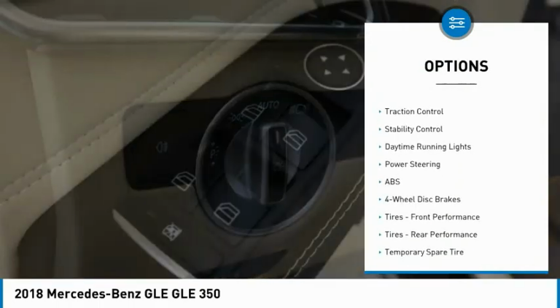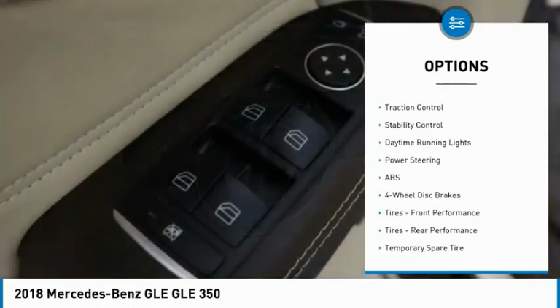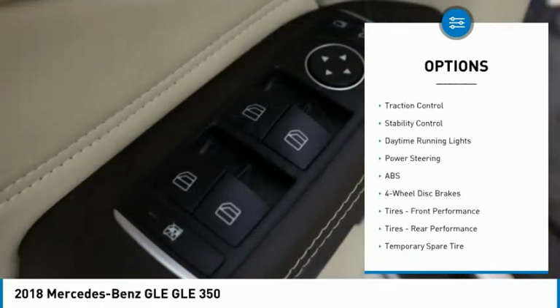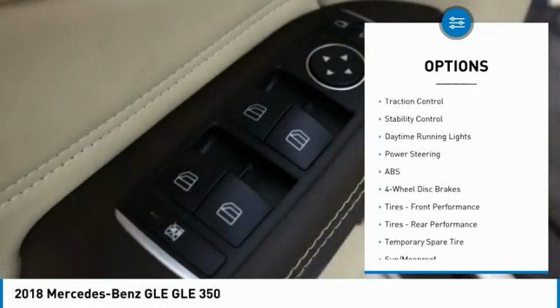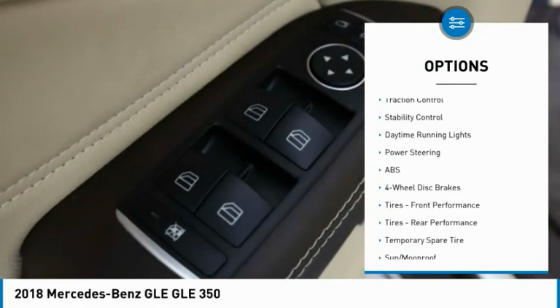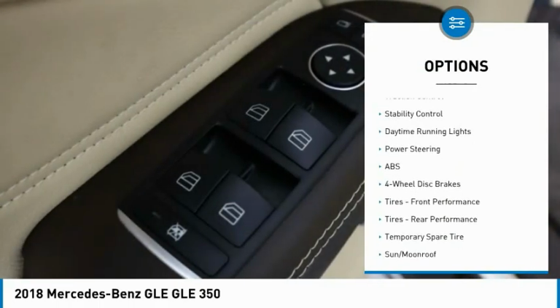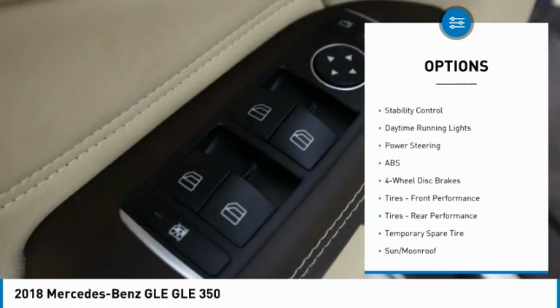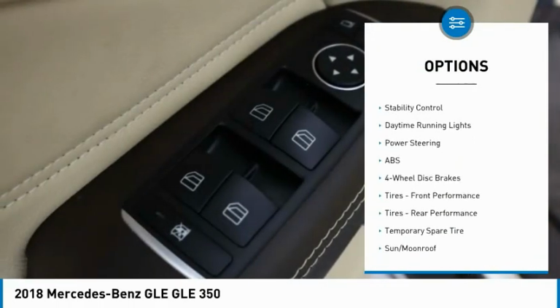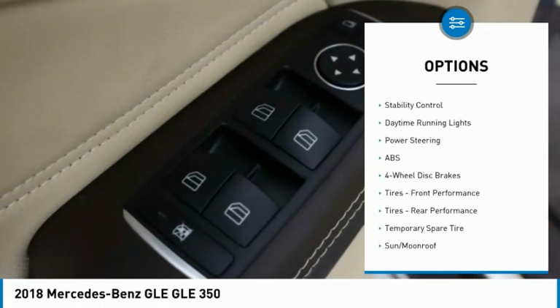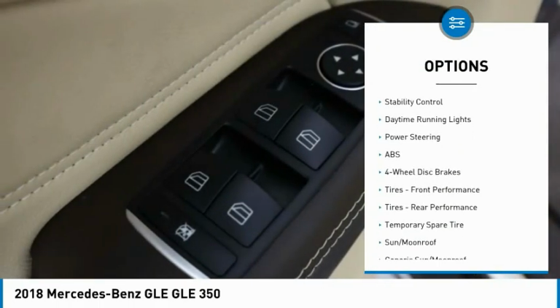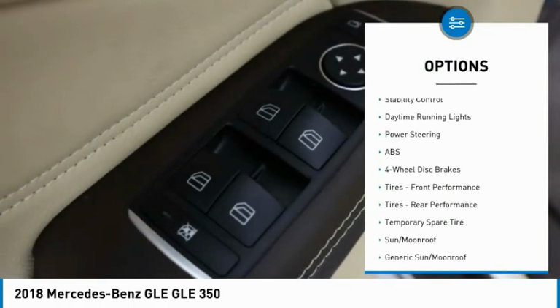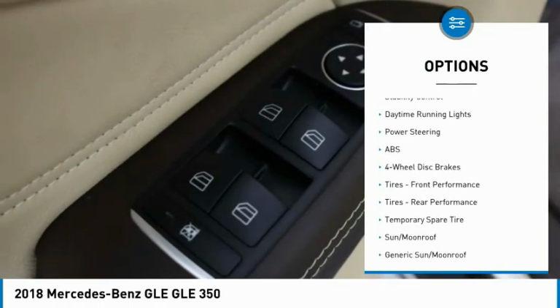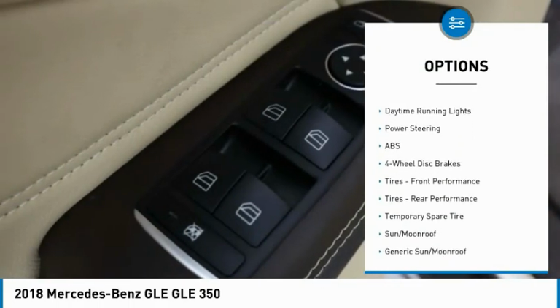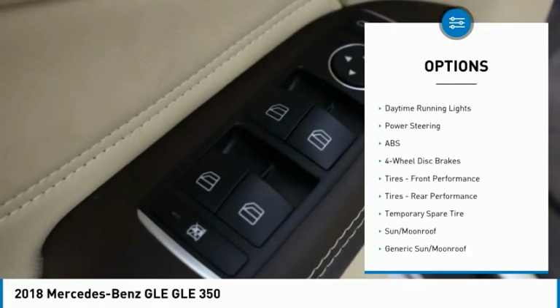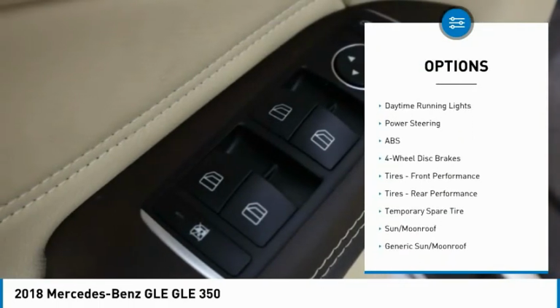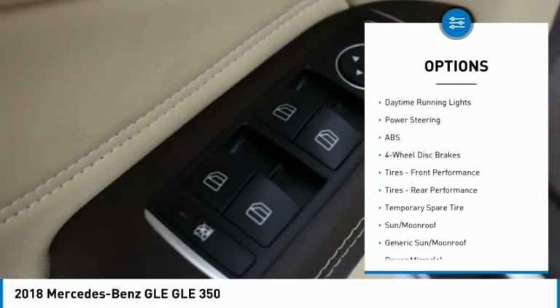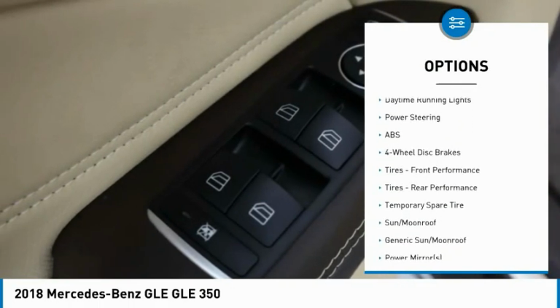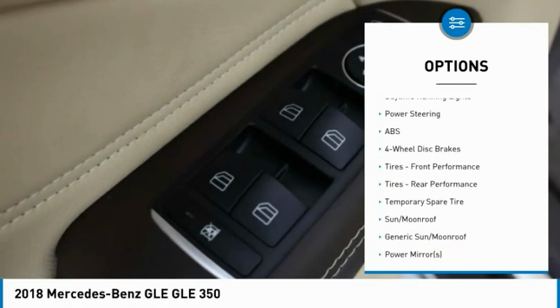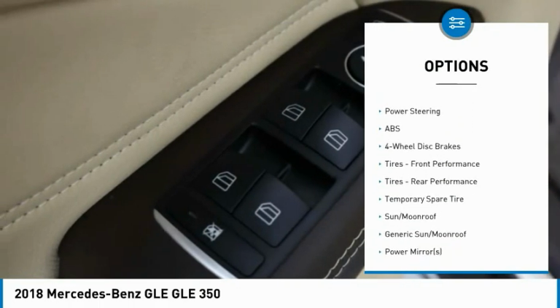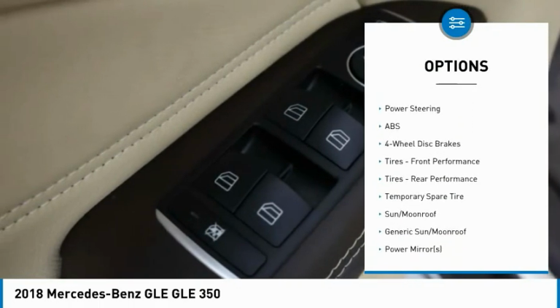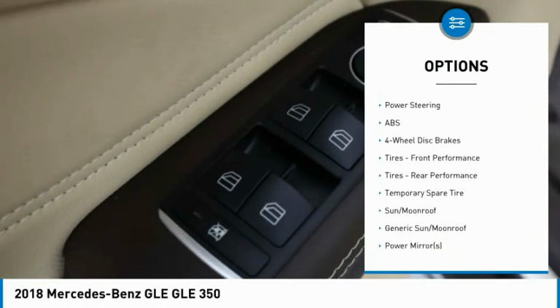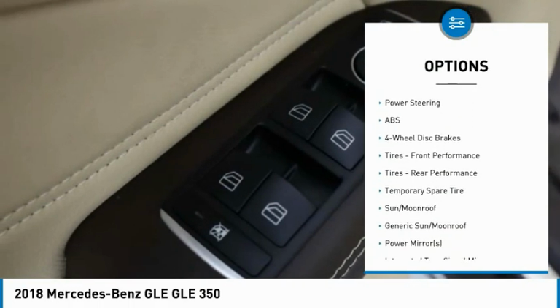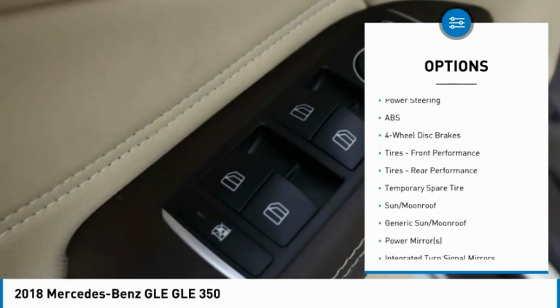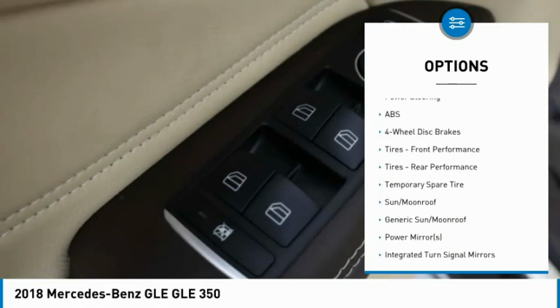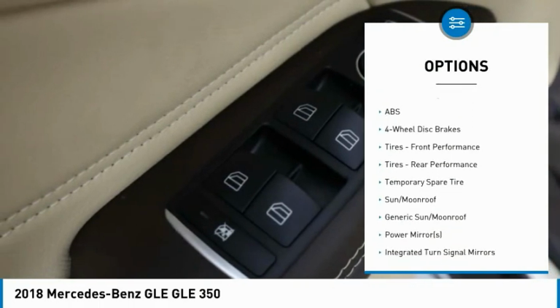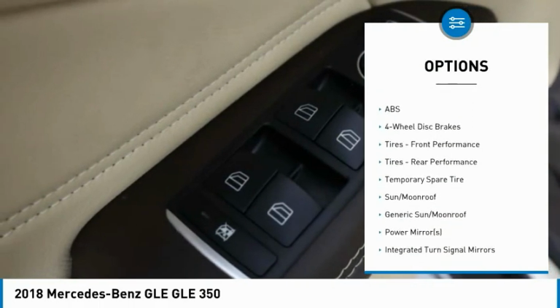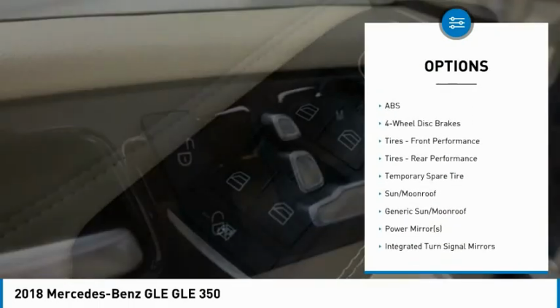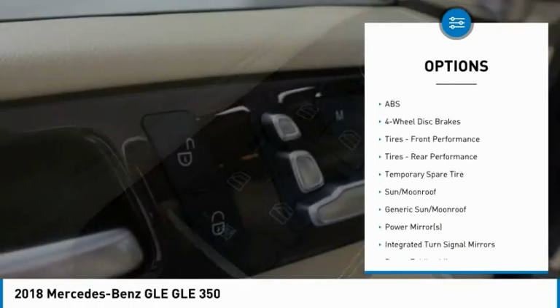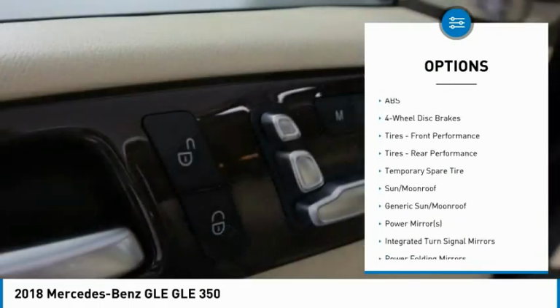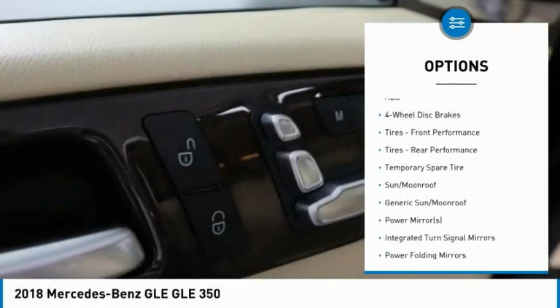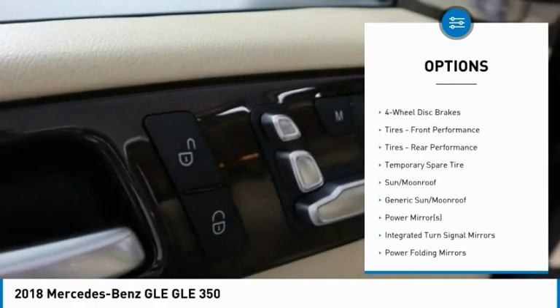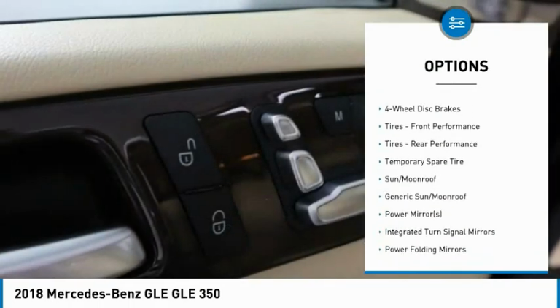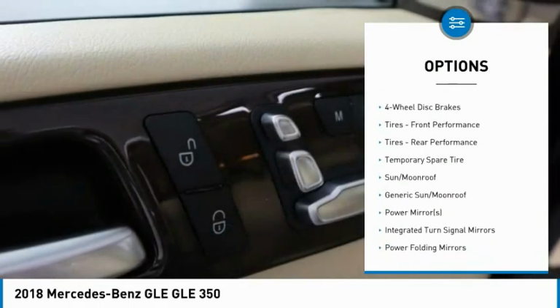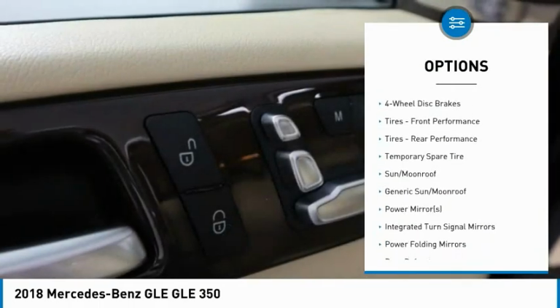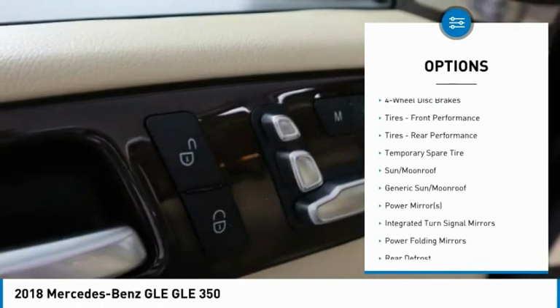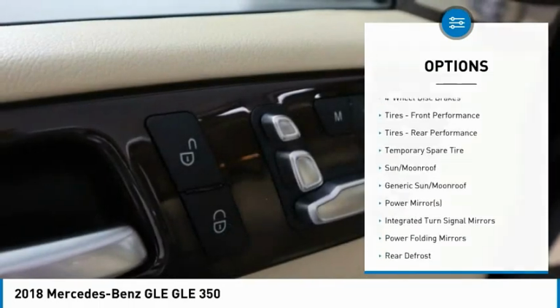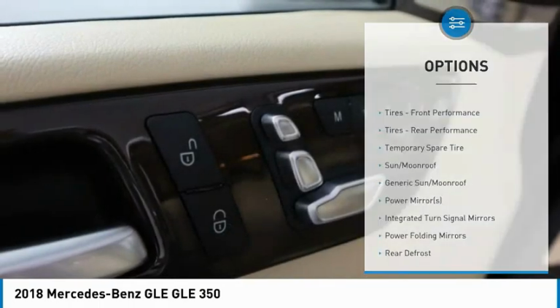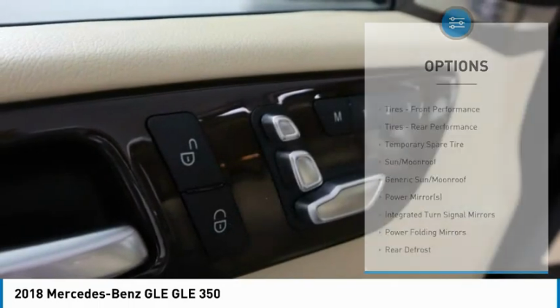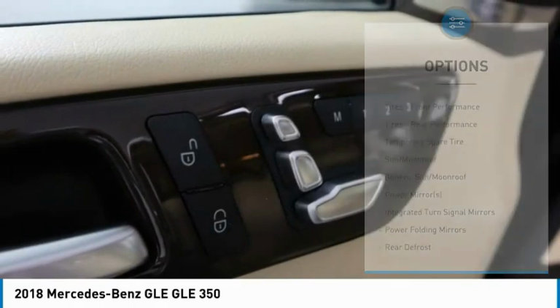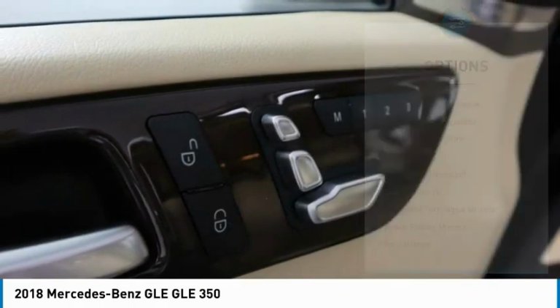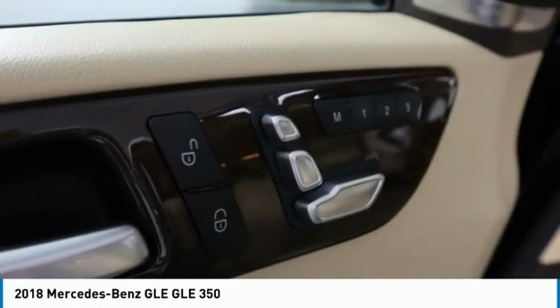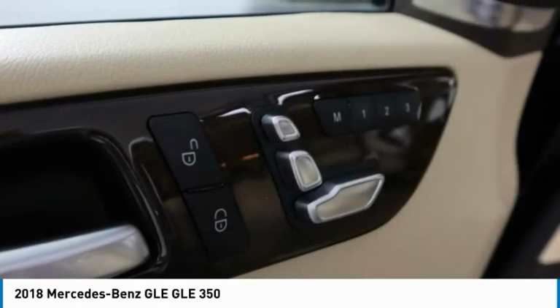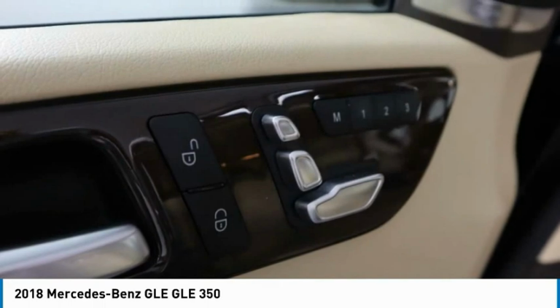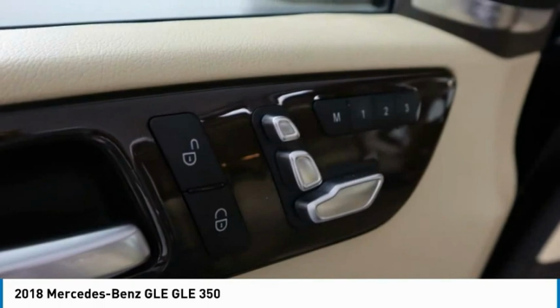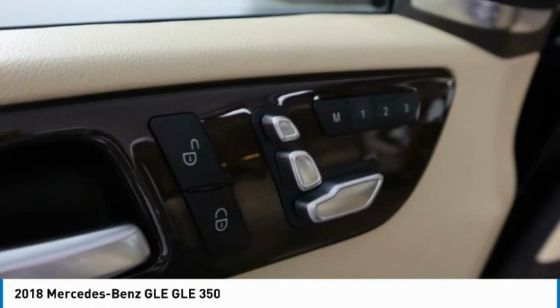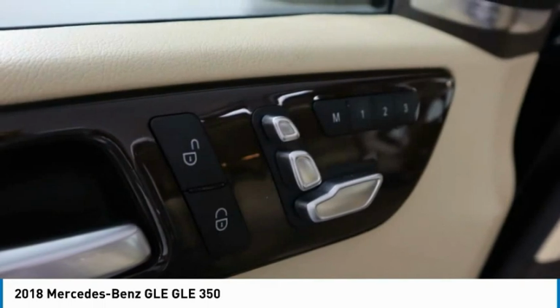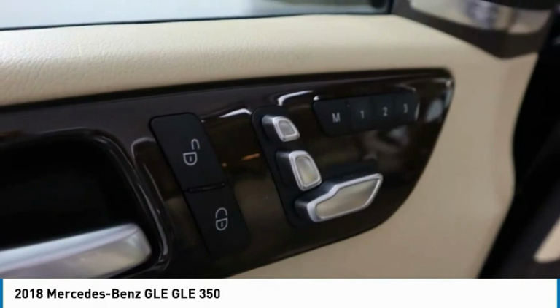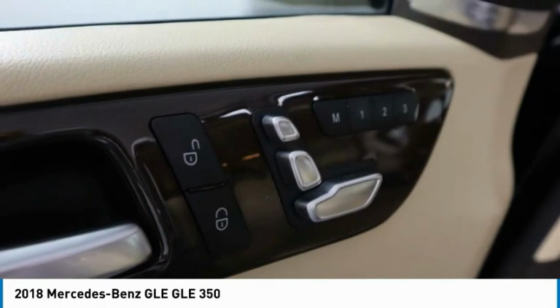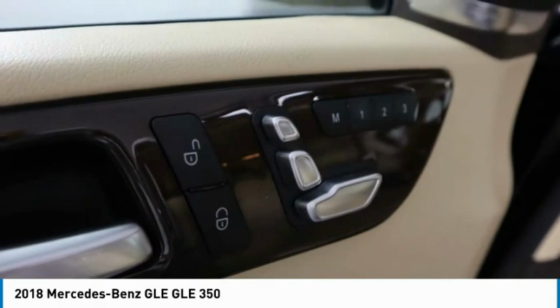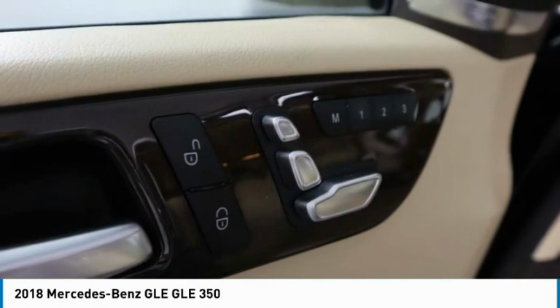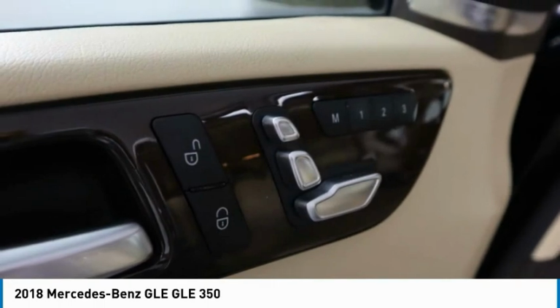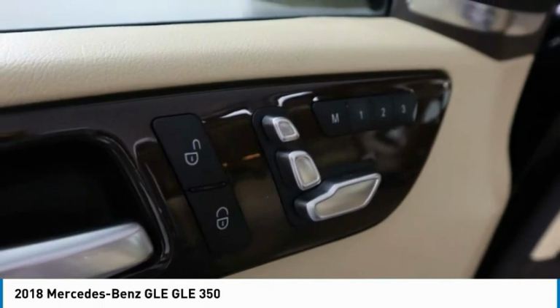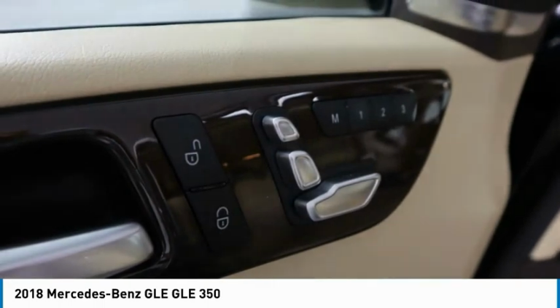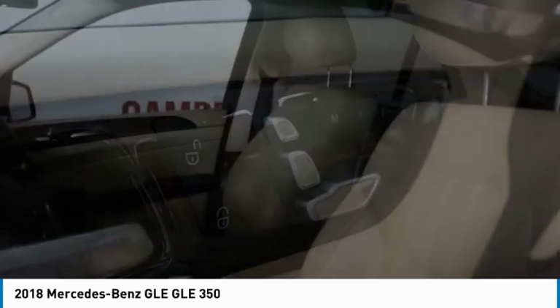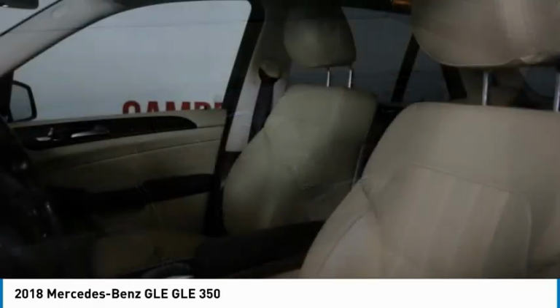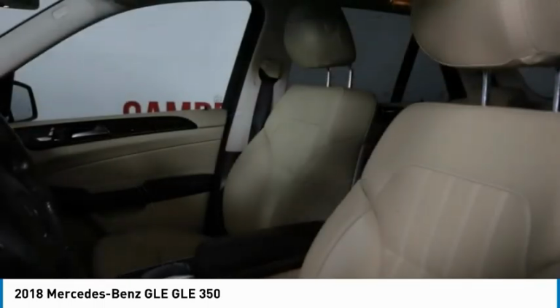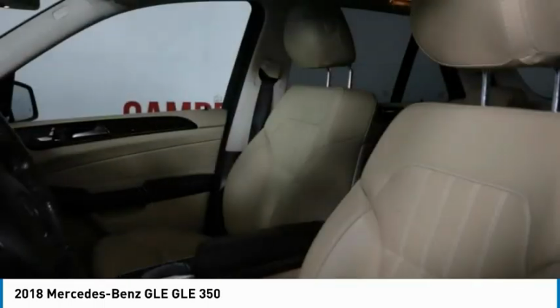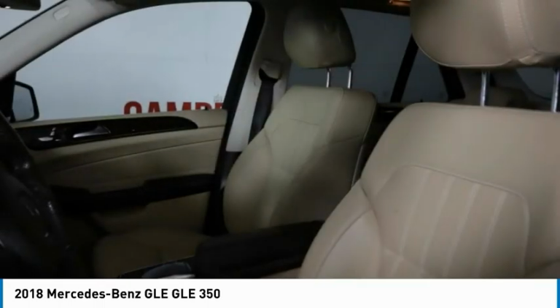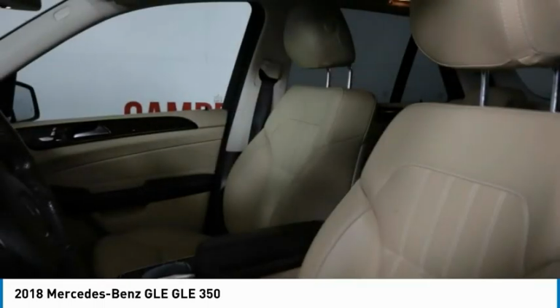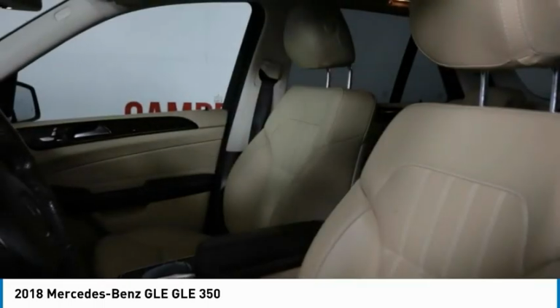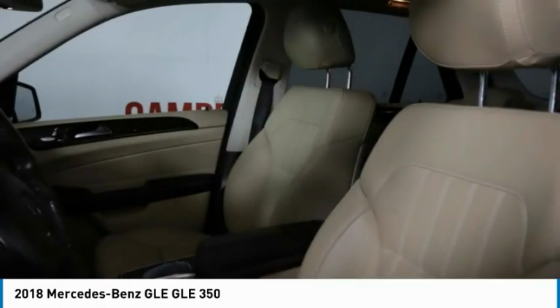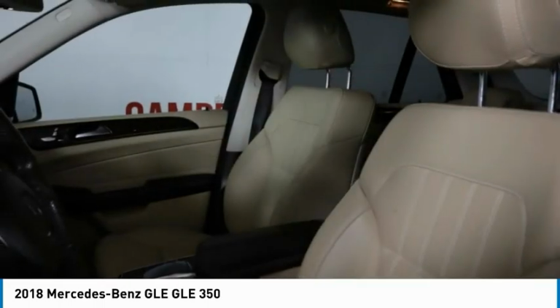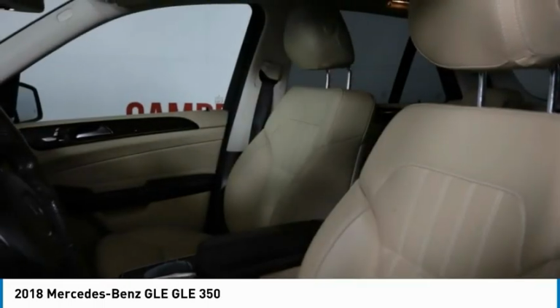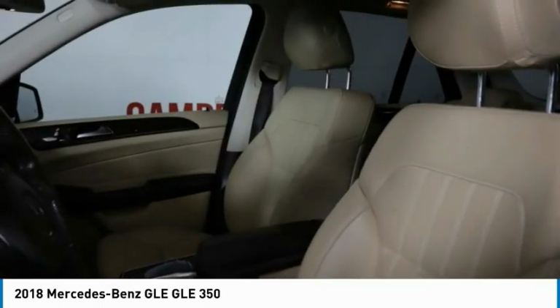Rear spoiler, power lift gate, brake assist, traction control, stability control, daytime running lights.